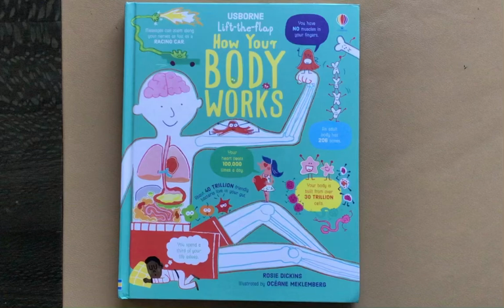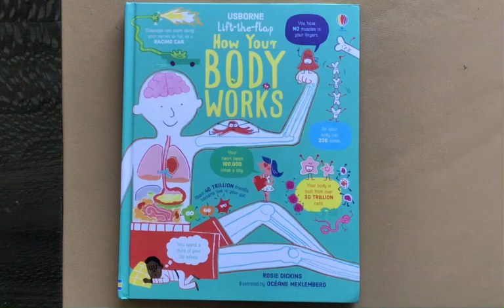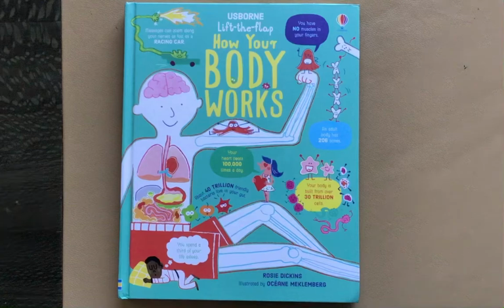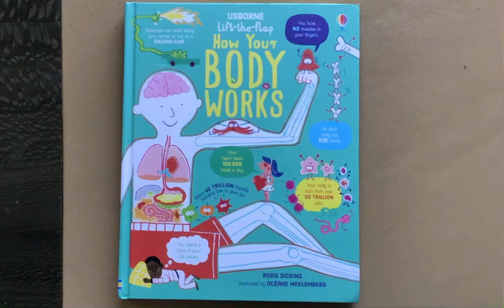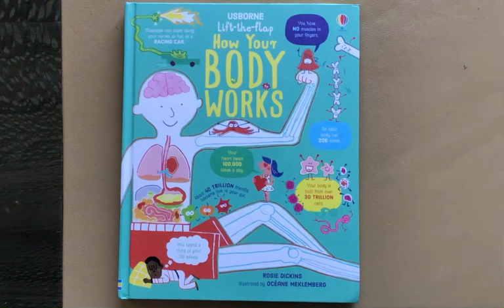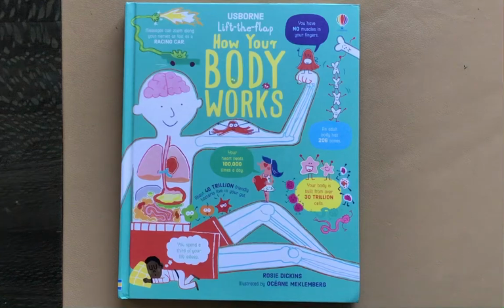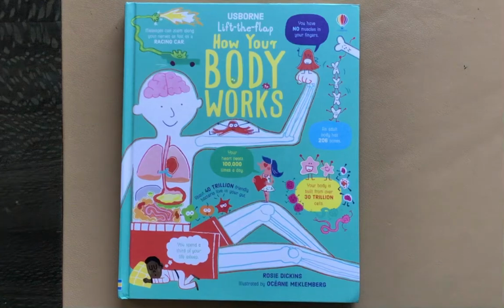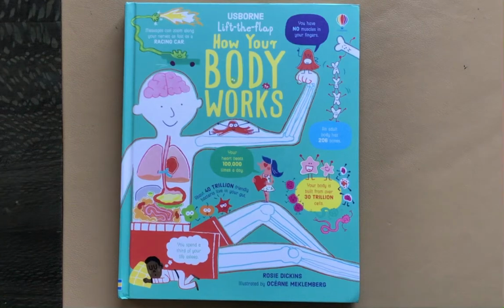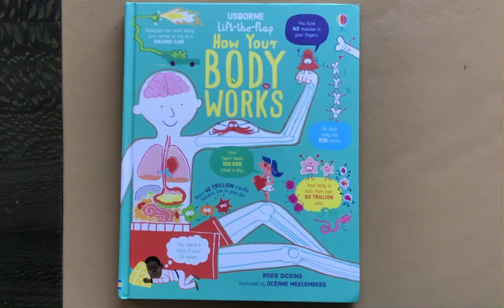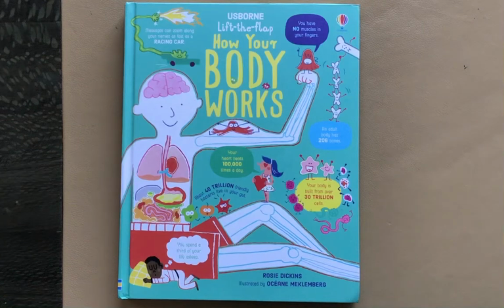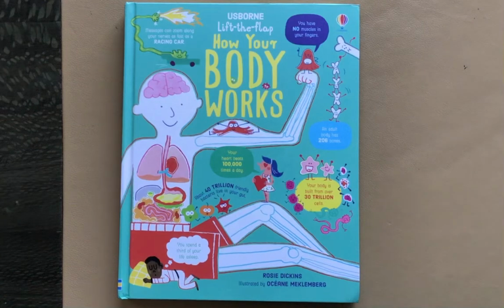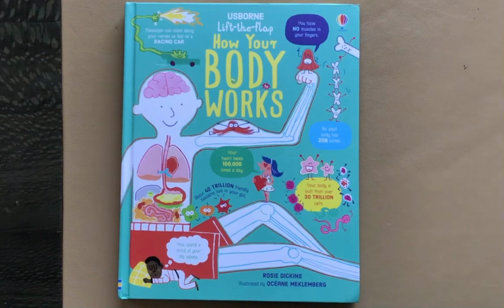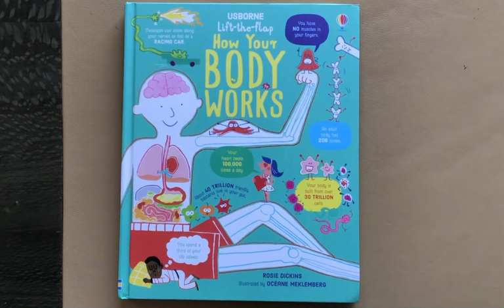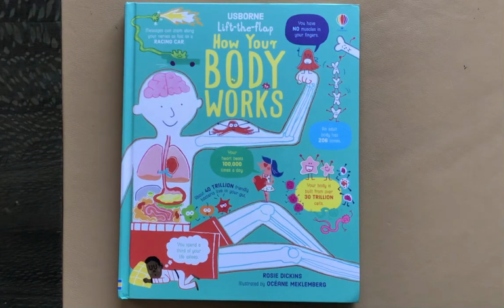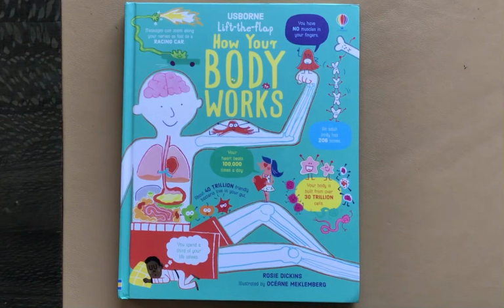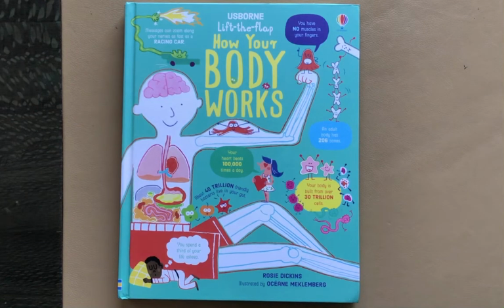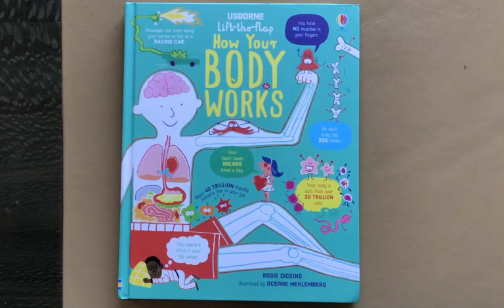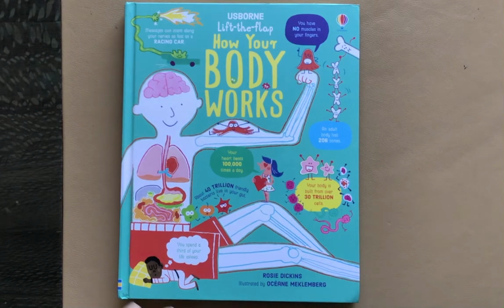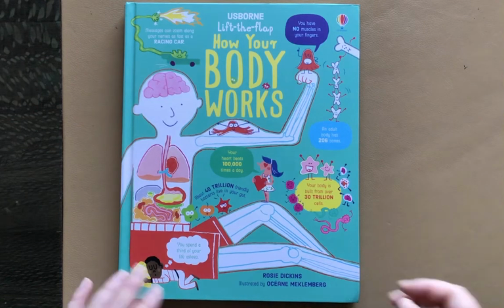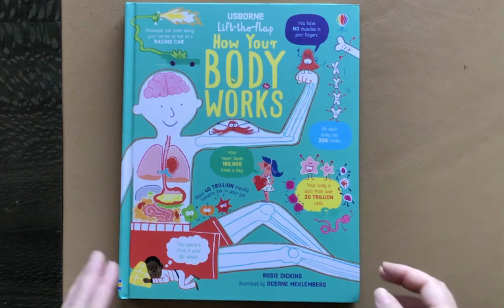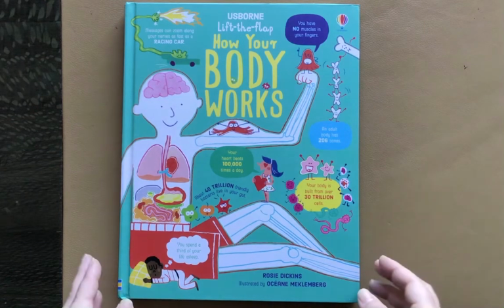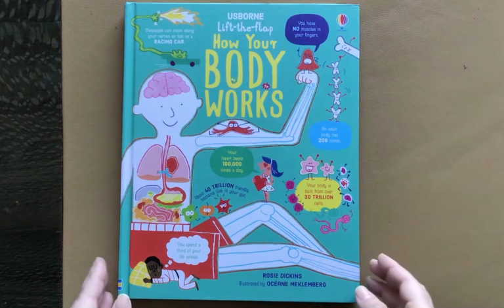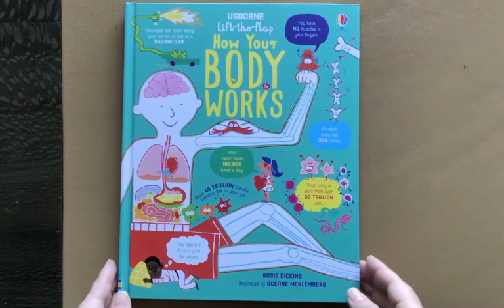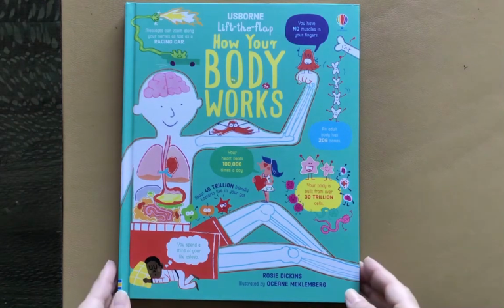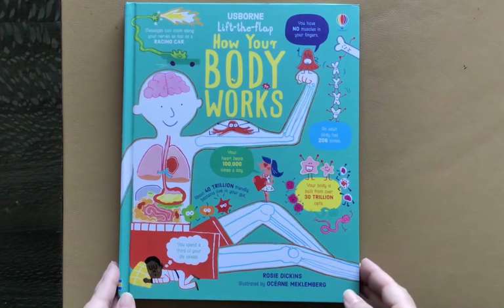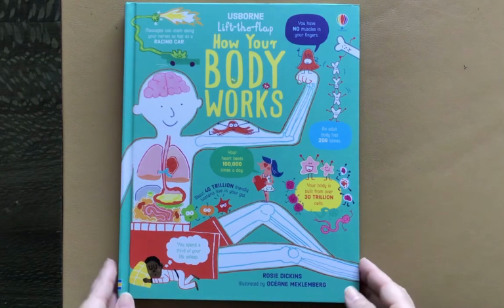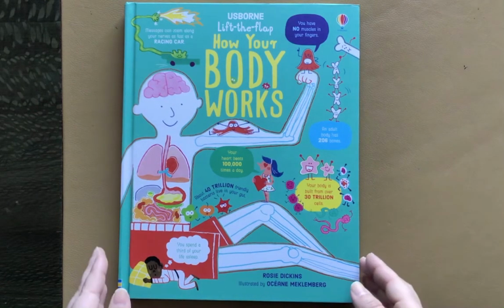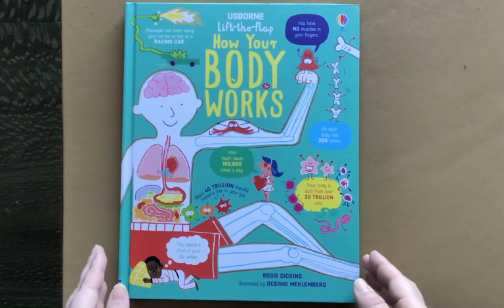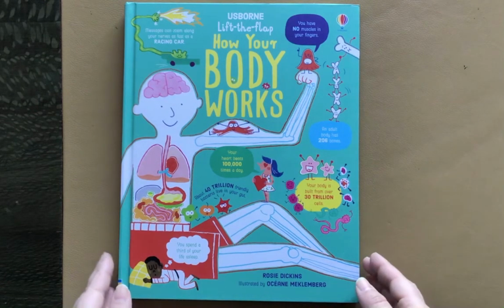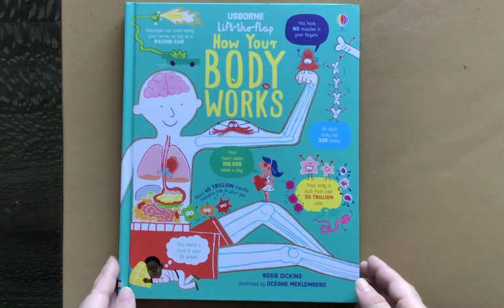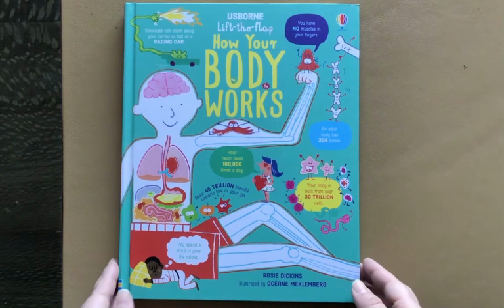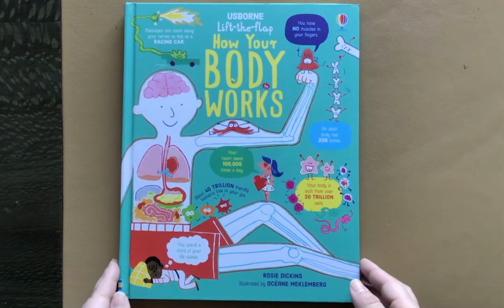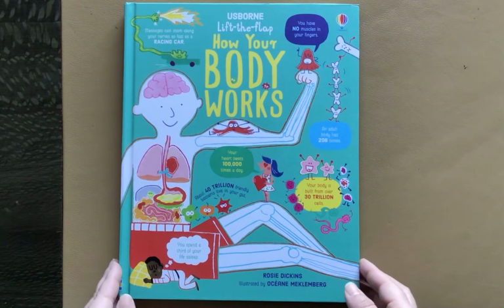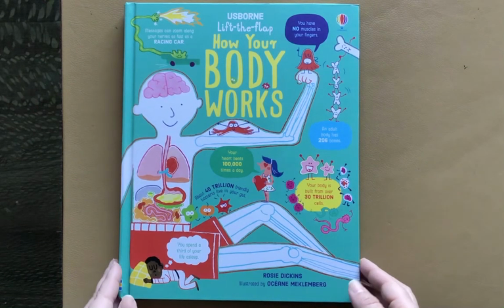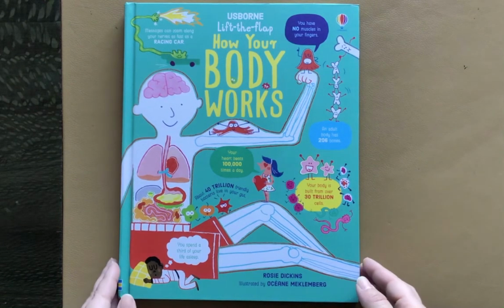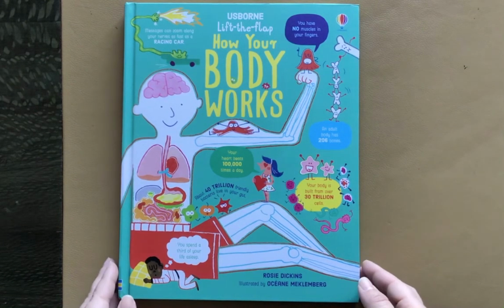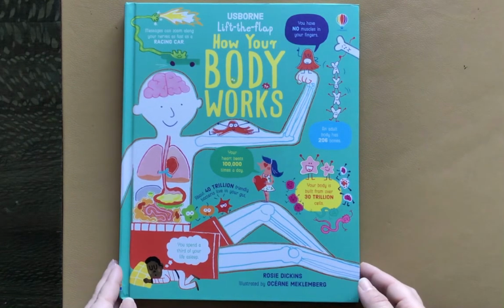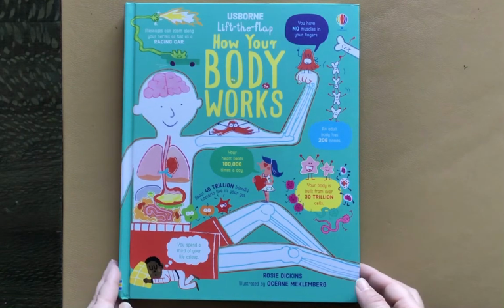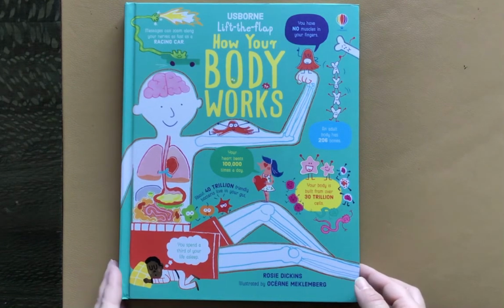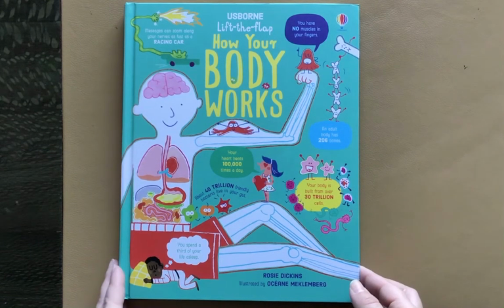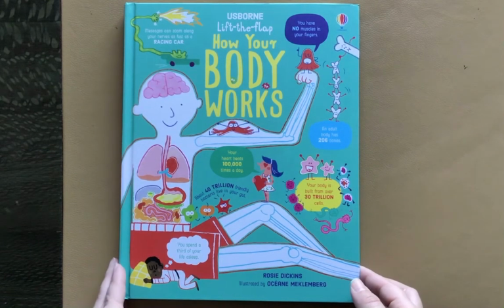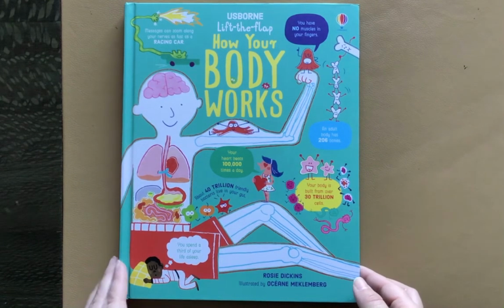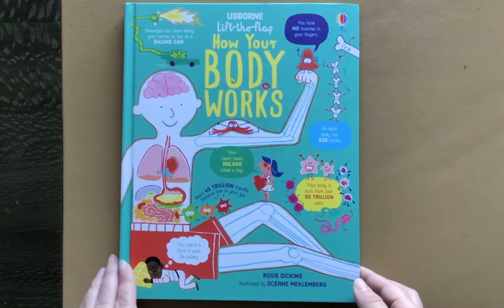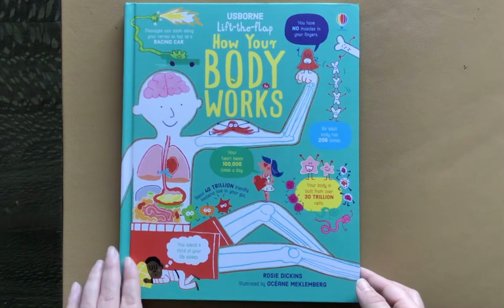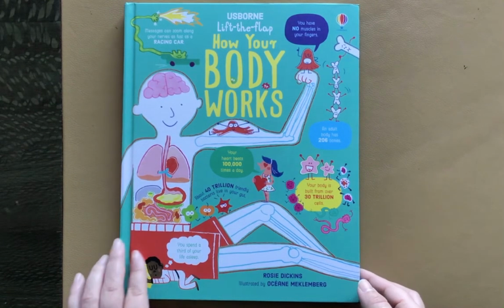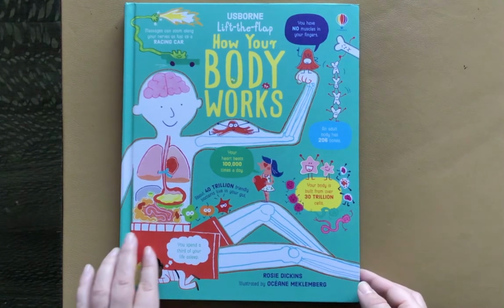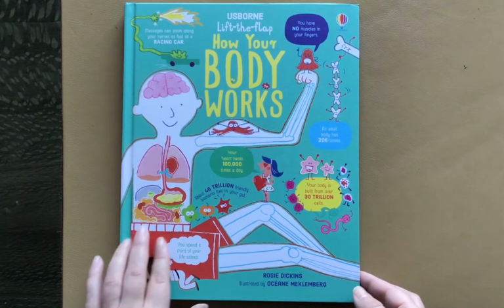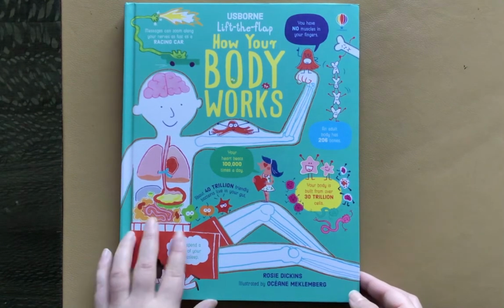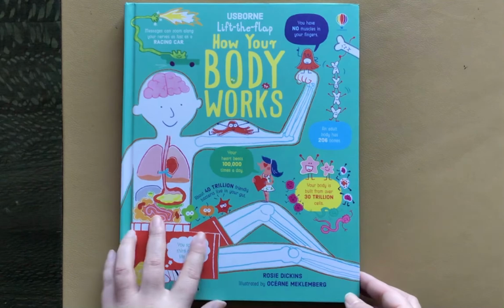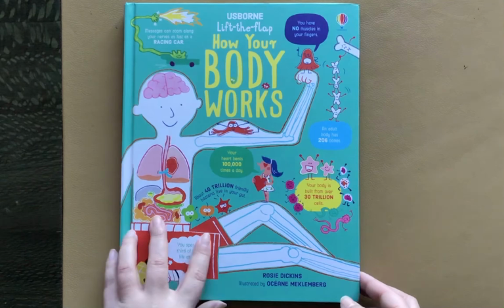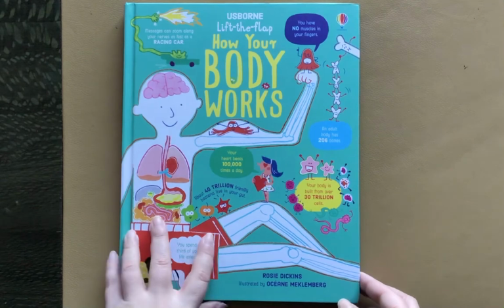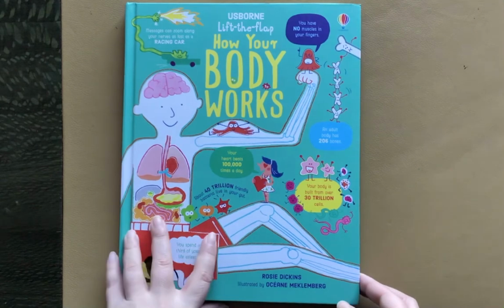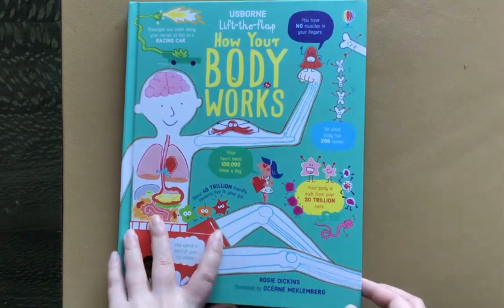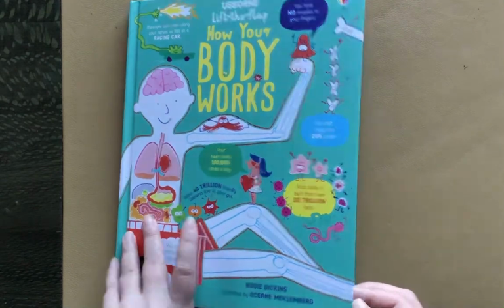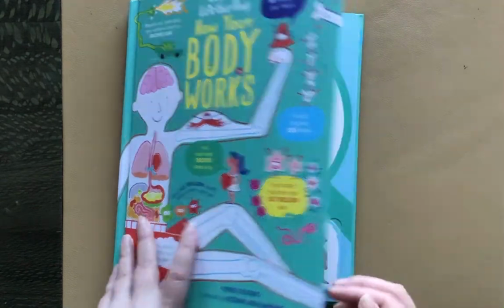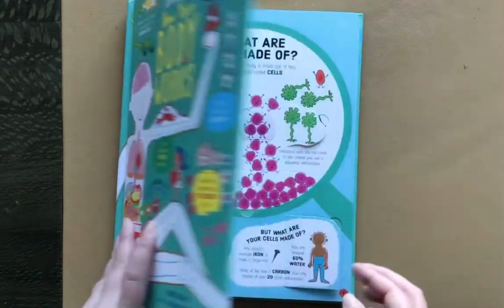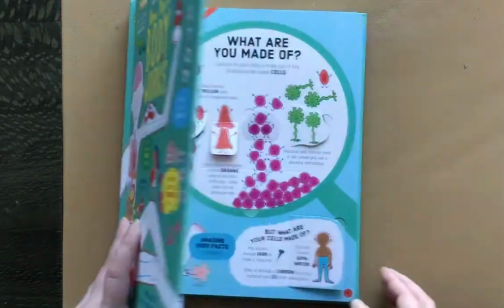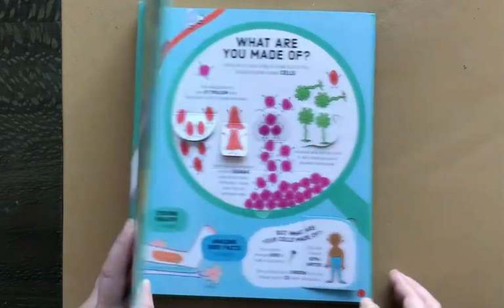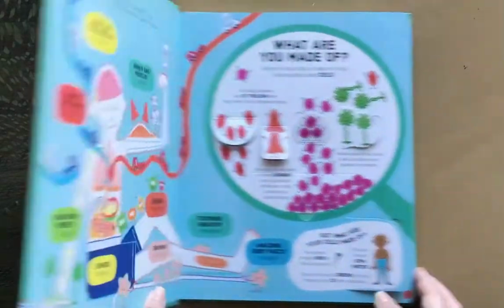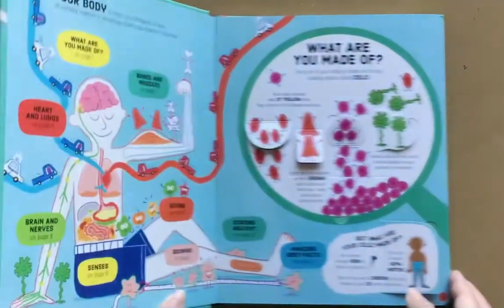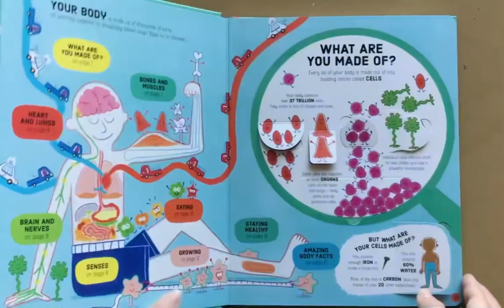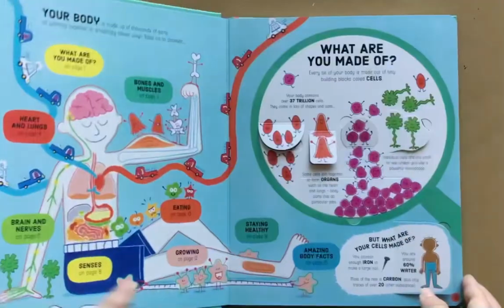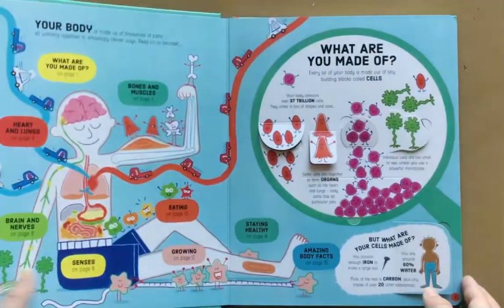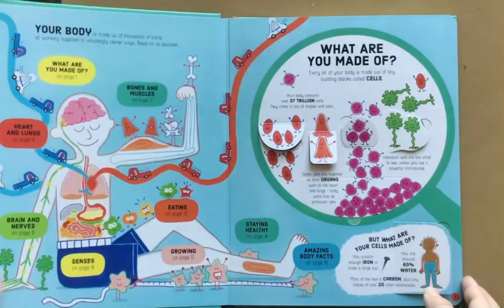Hi, welcome to Books with Laura. This is the newest body book from Usborne. It's called Lift the Flap, How Your Body Works.